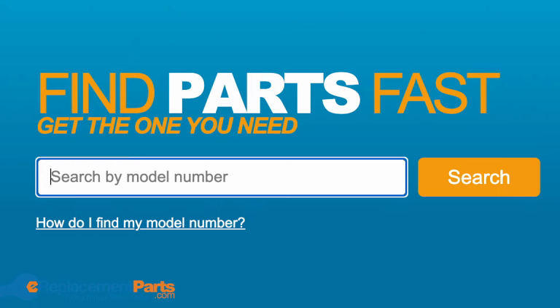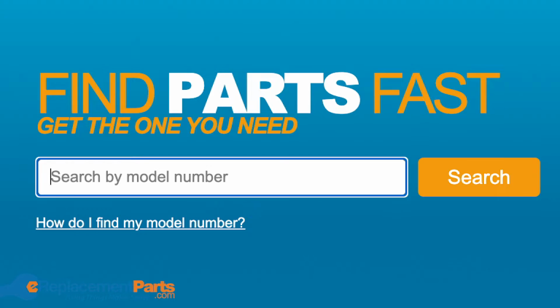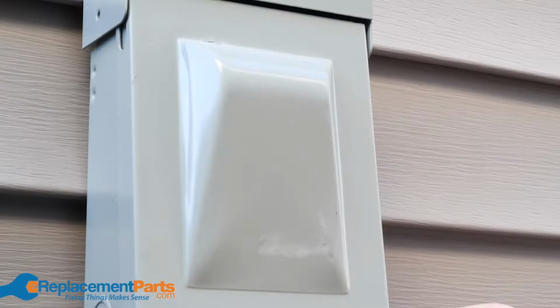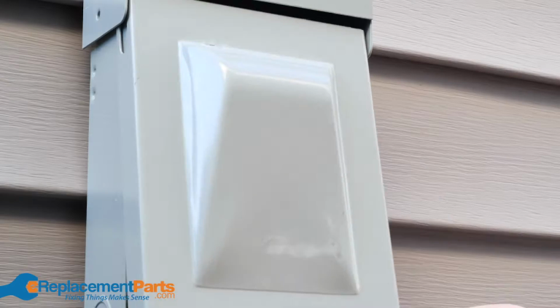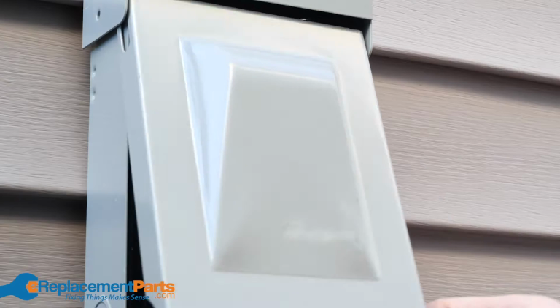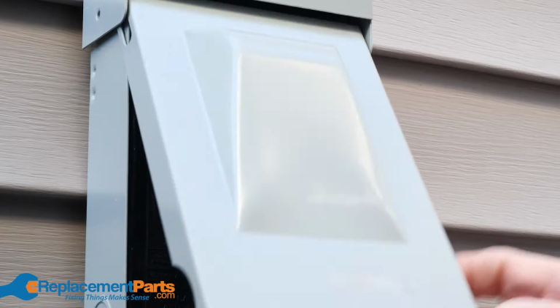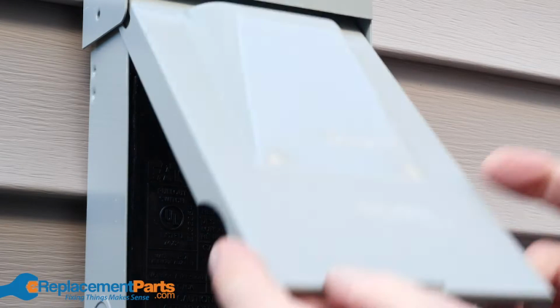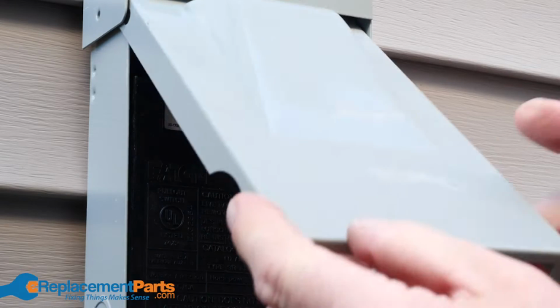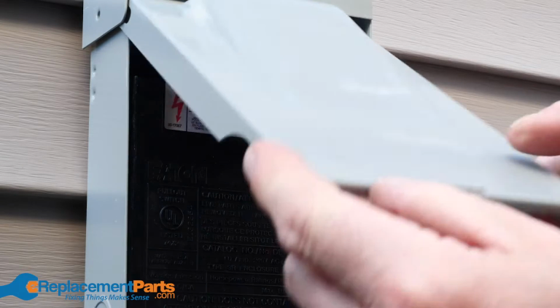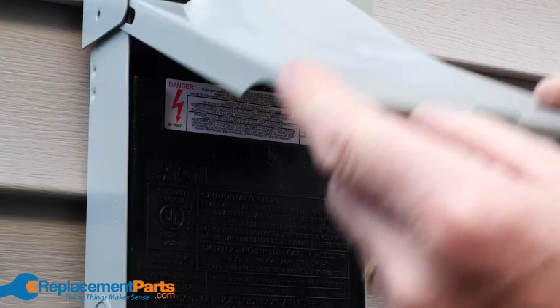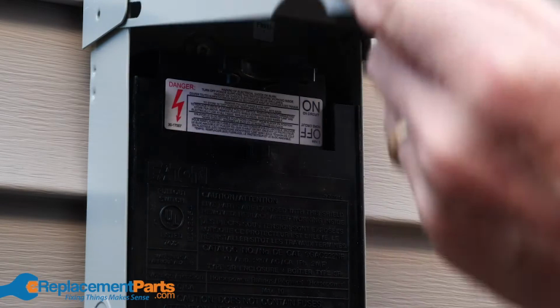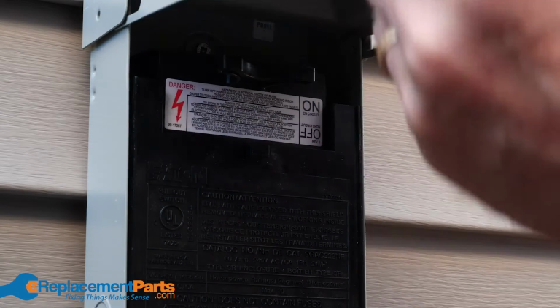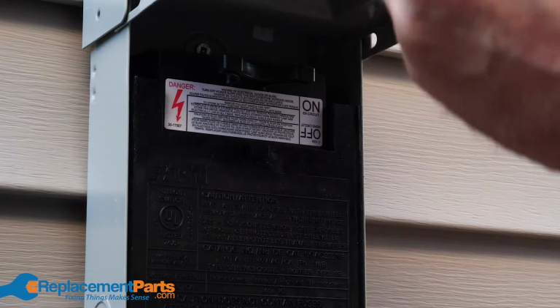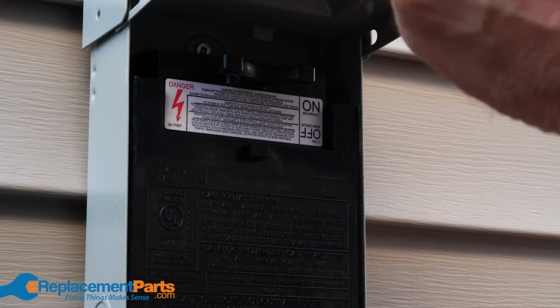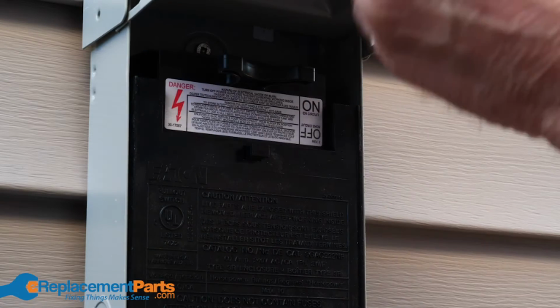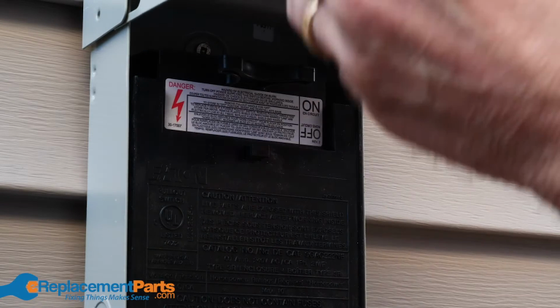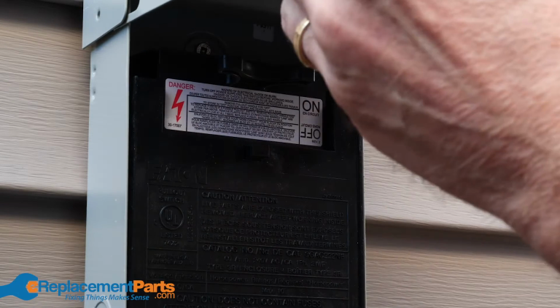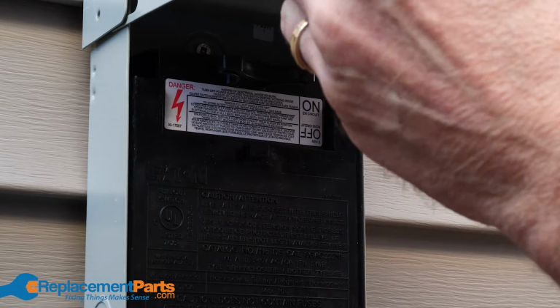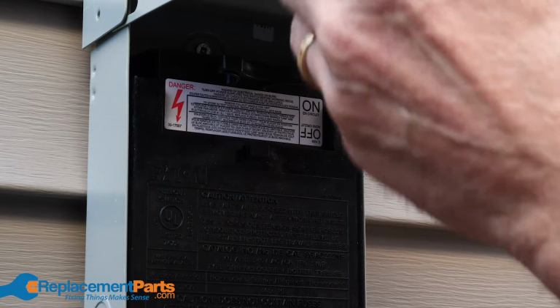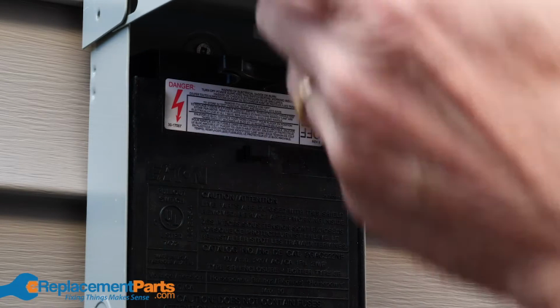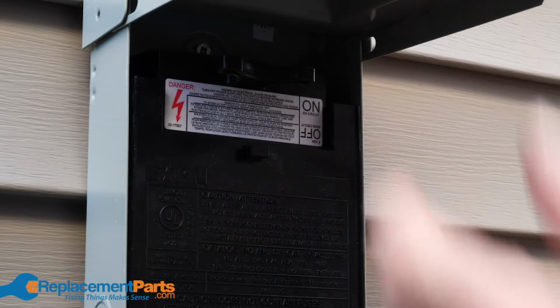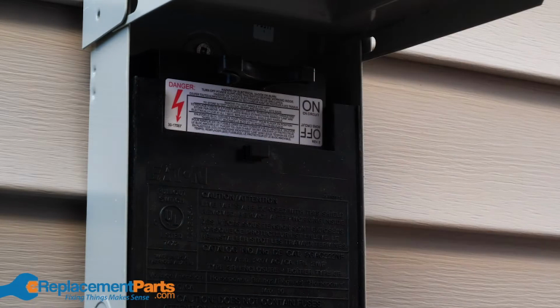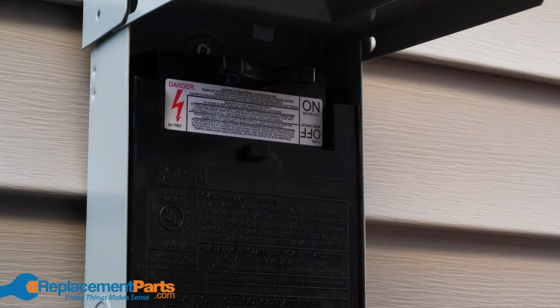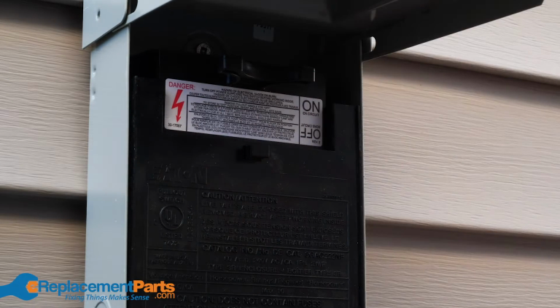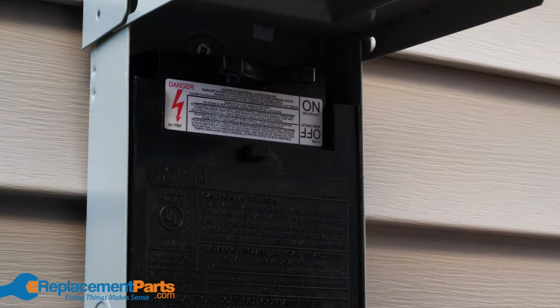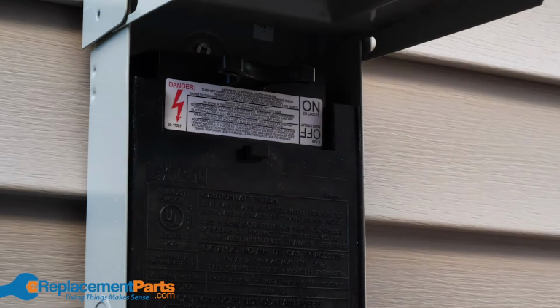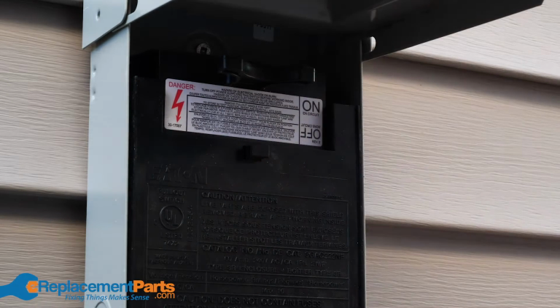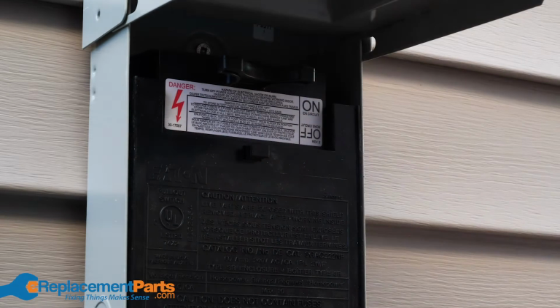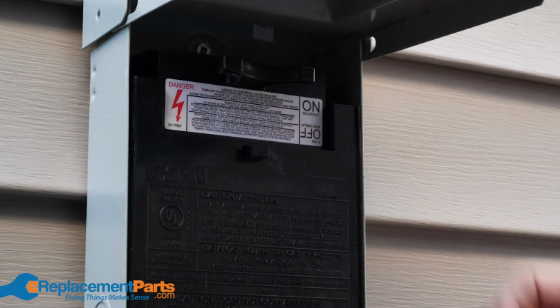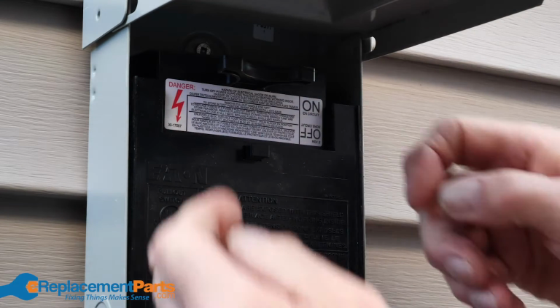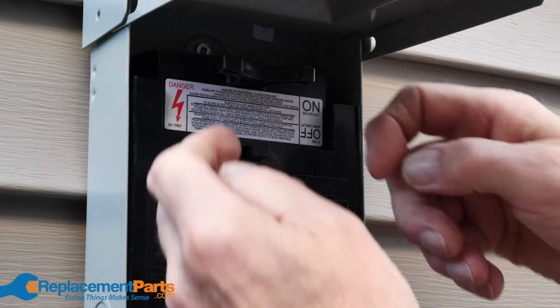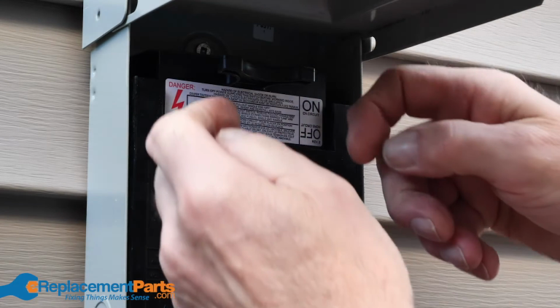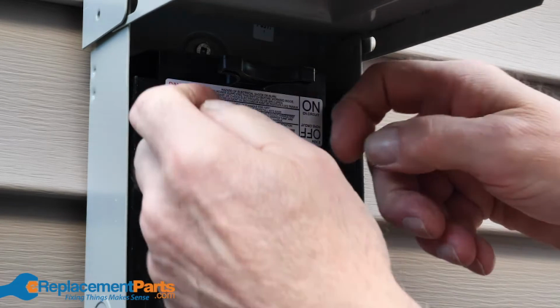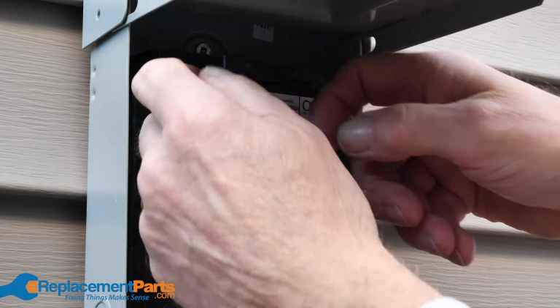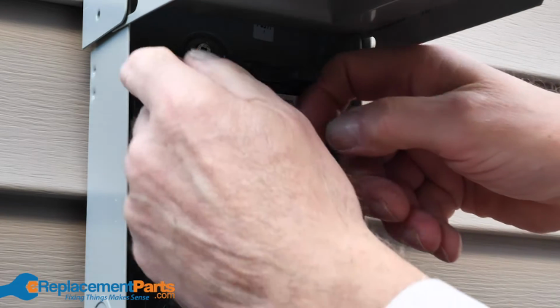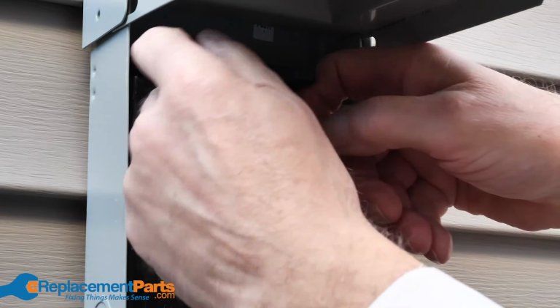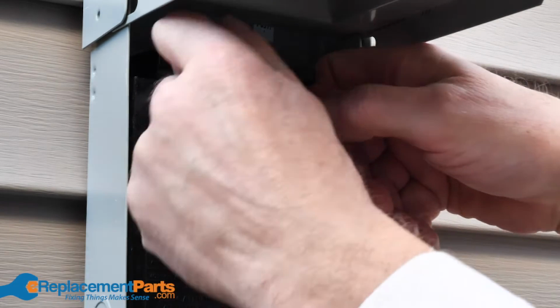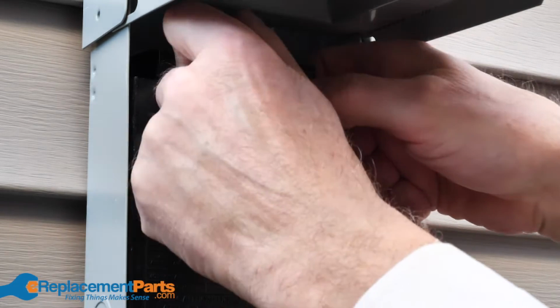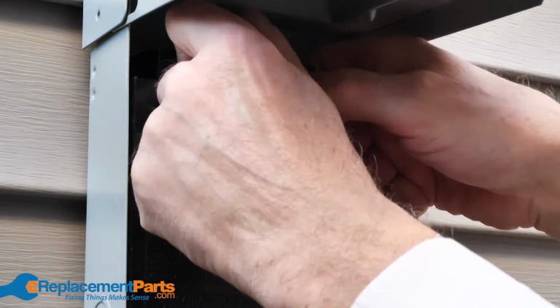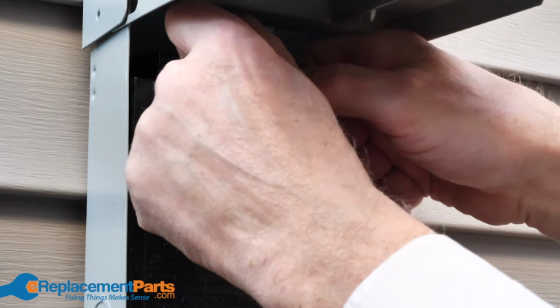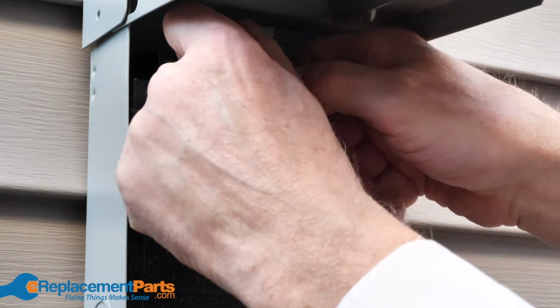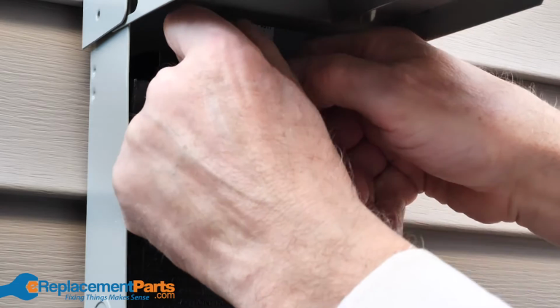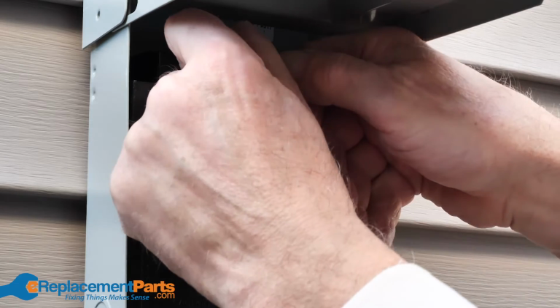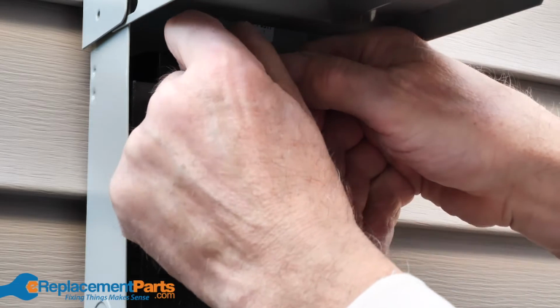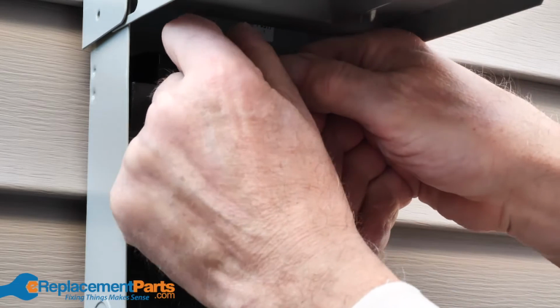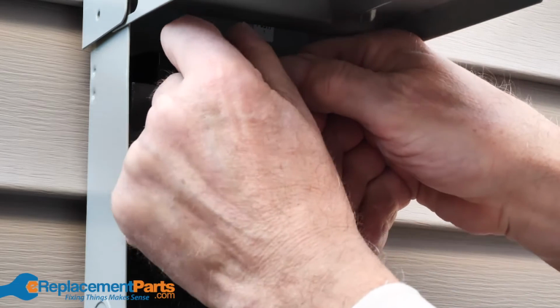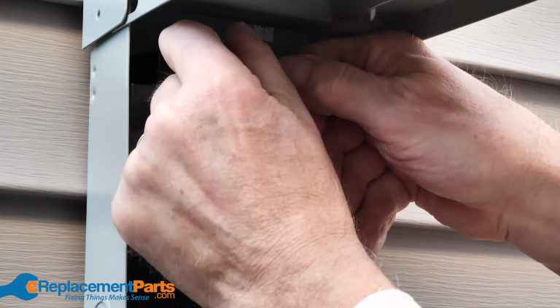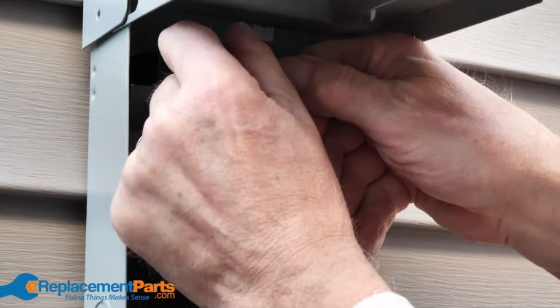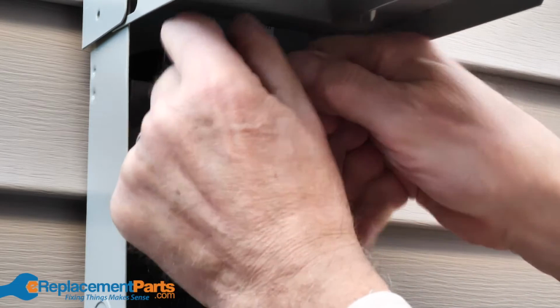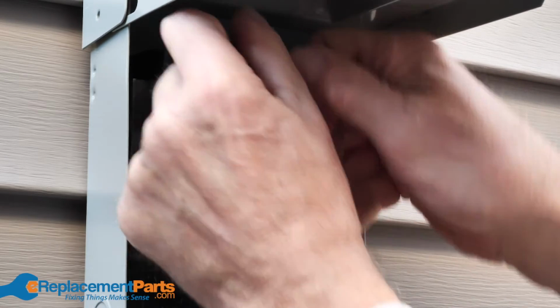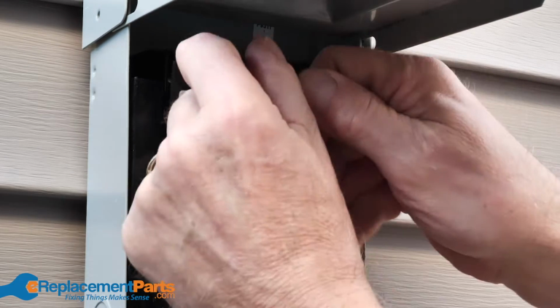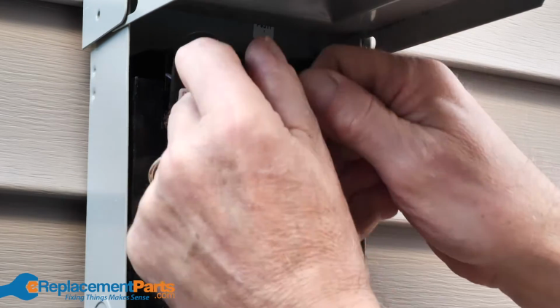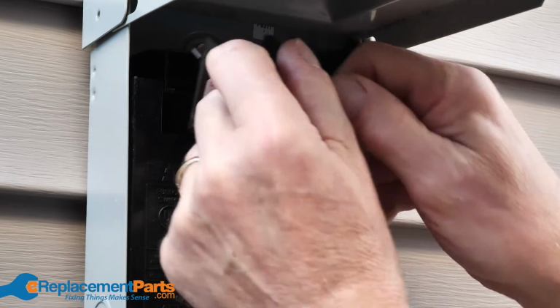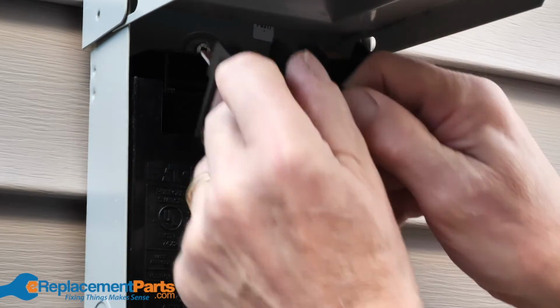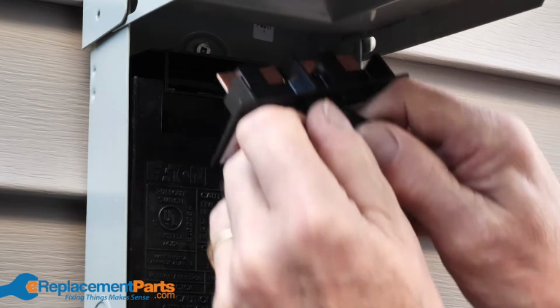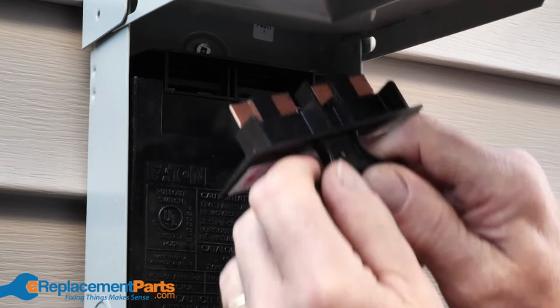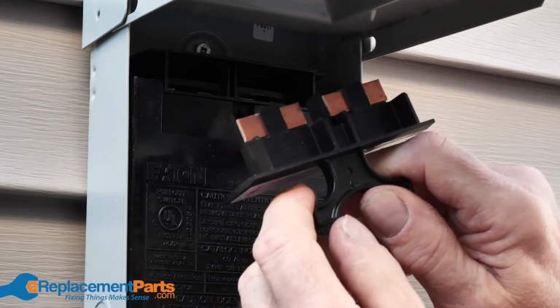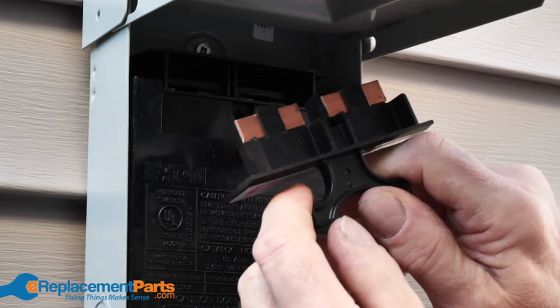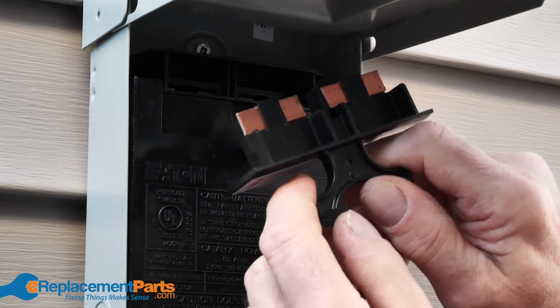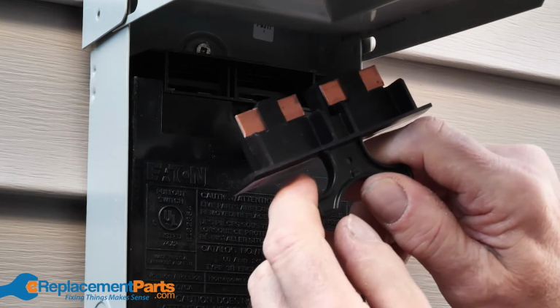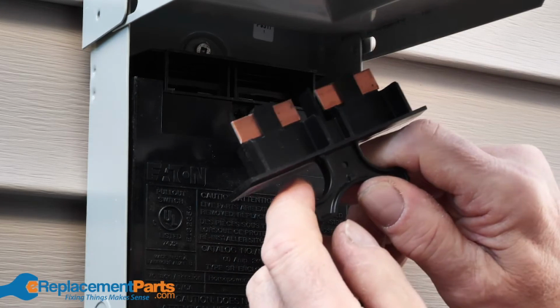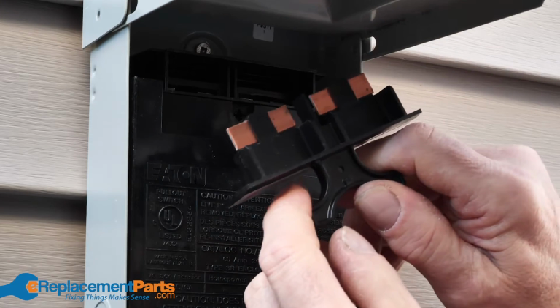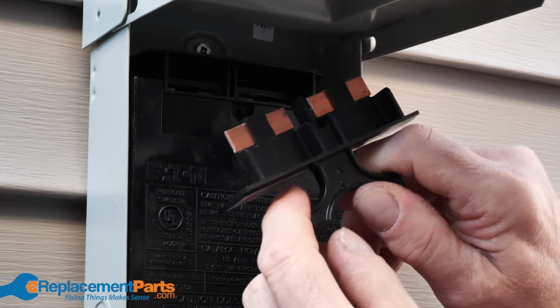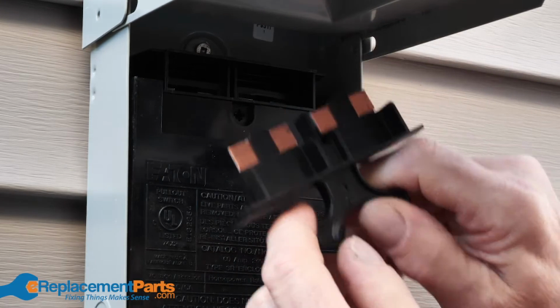The first thing you'll need to do before you get started is to disconnect power from the unit. With most HVAC systems, you'll find a disconnect switch located close by.